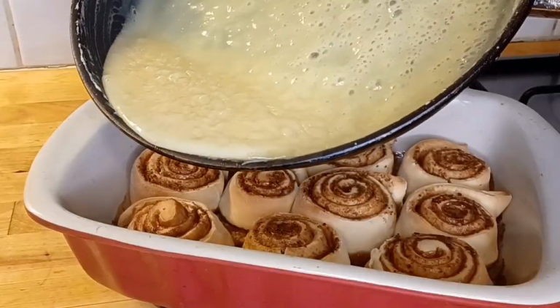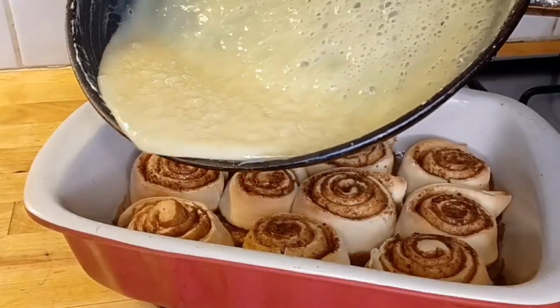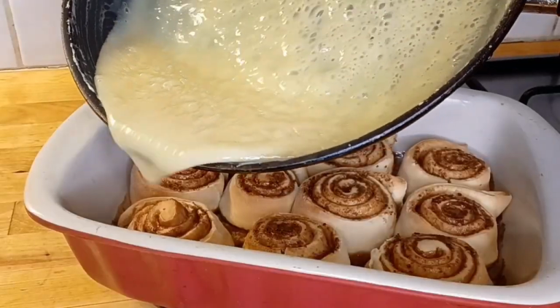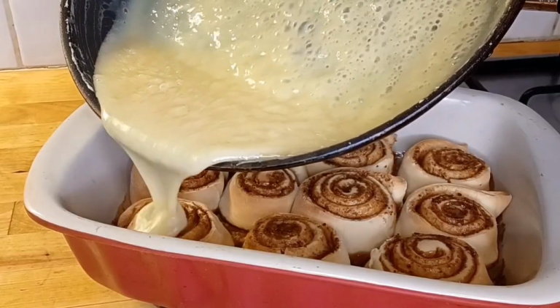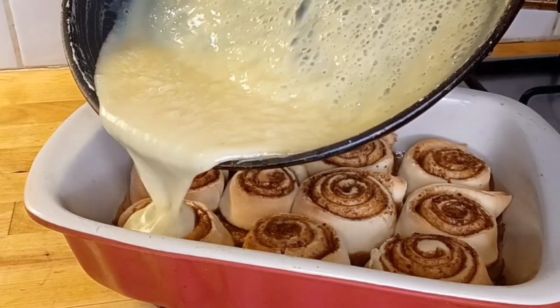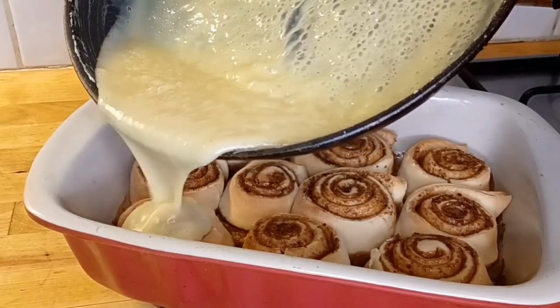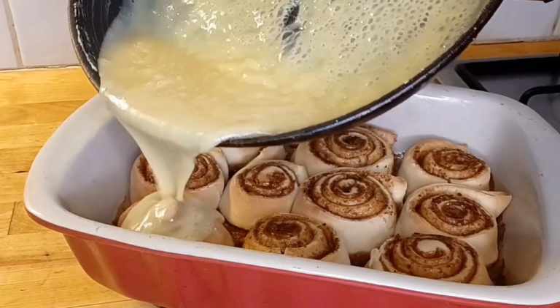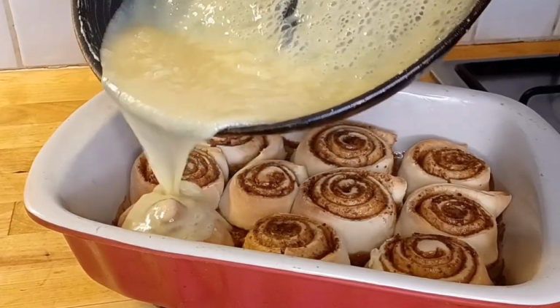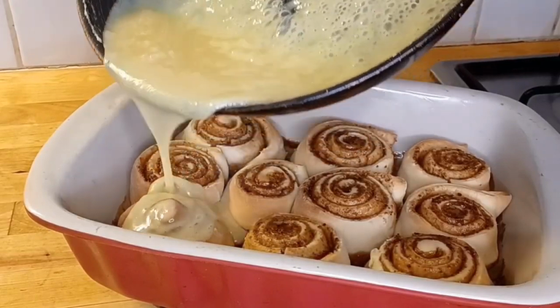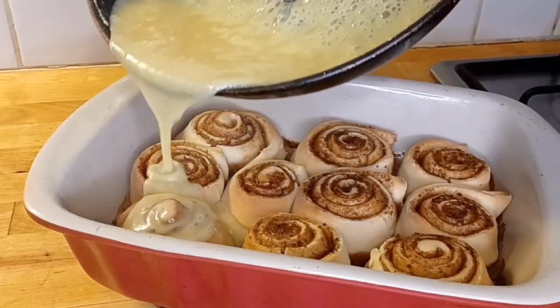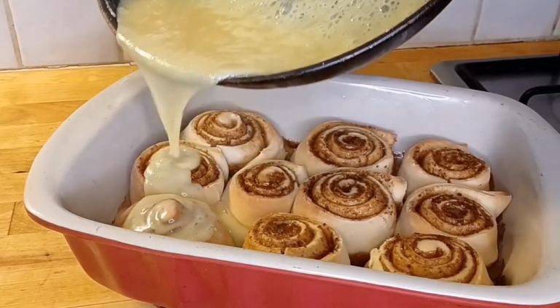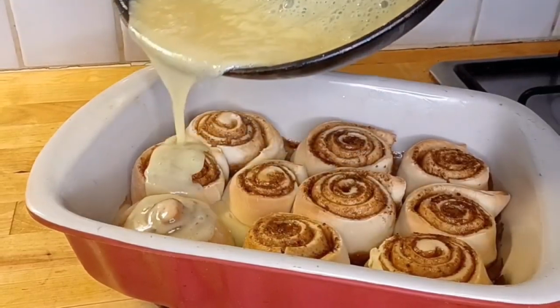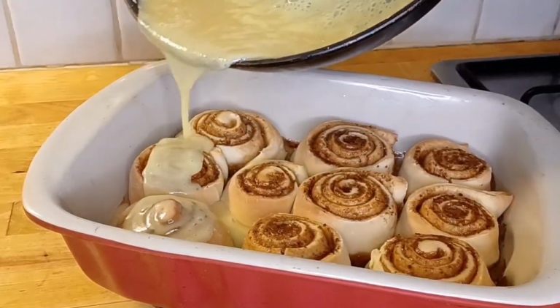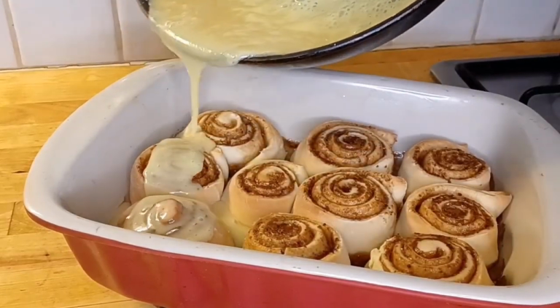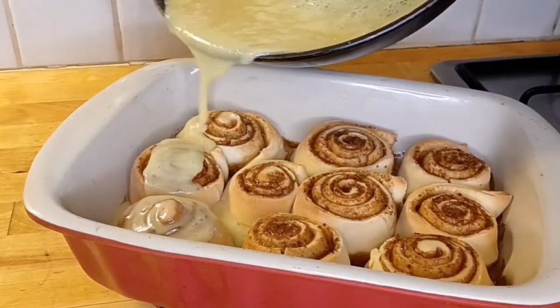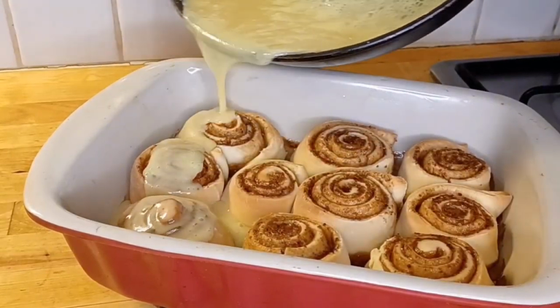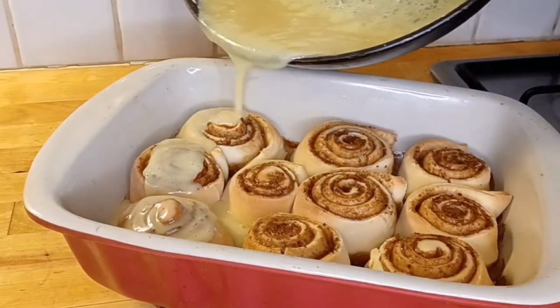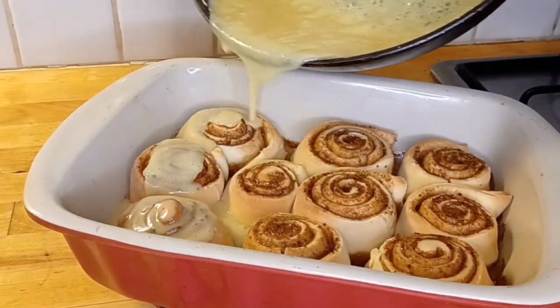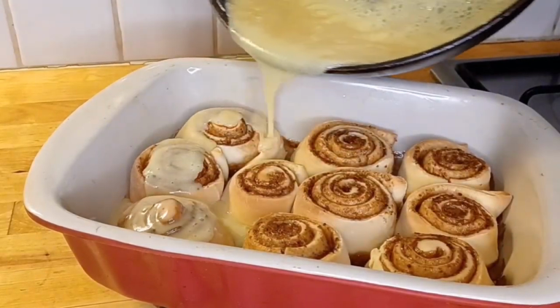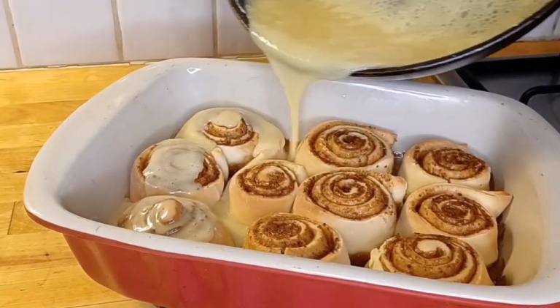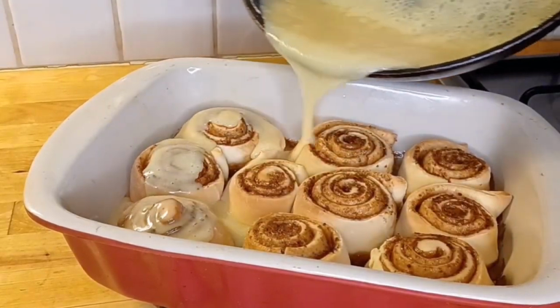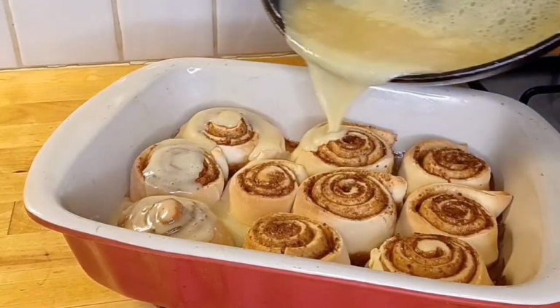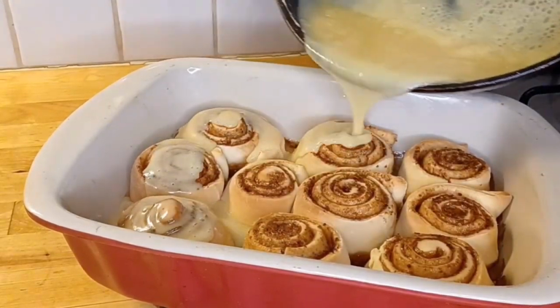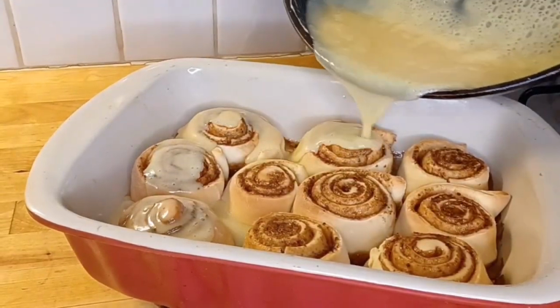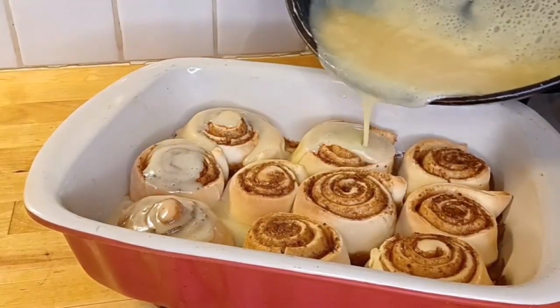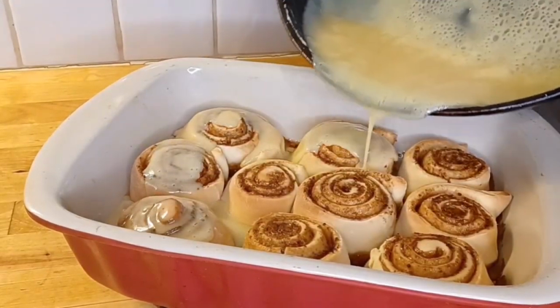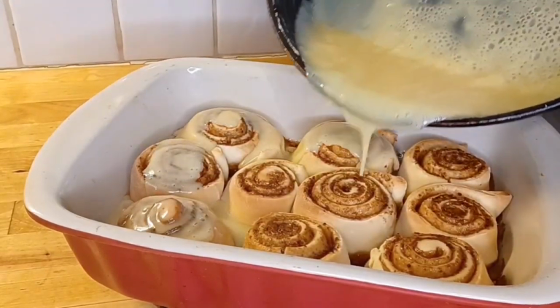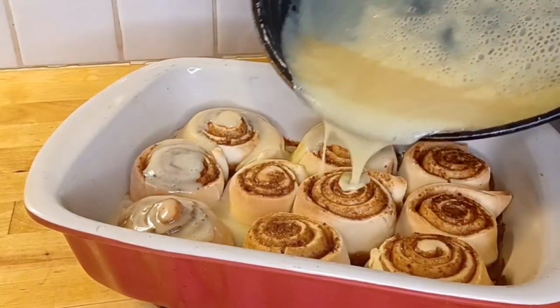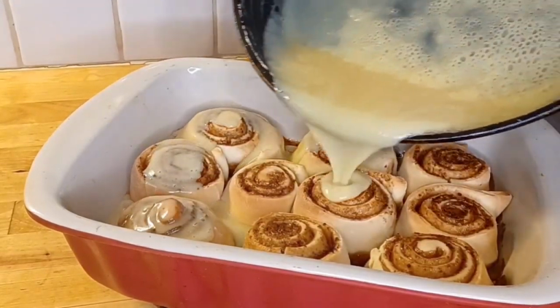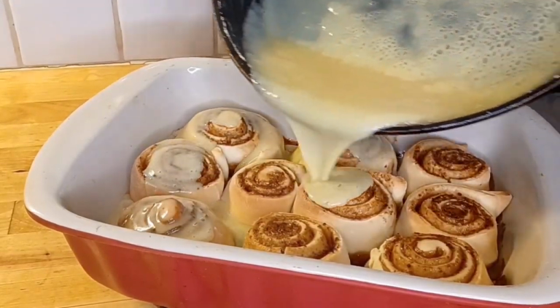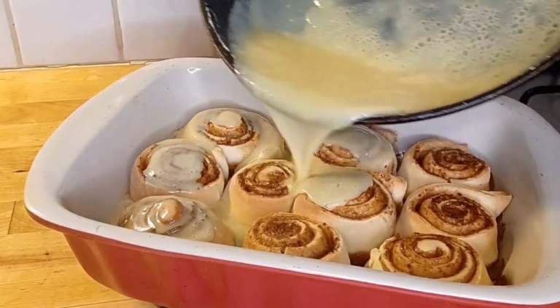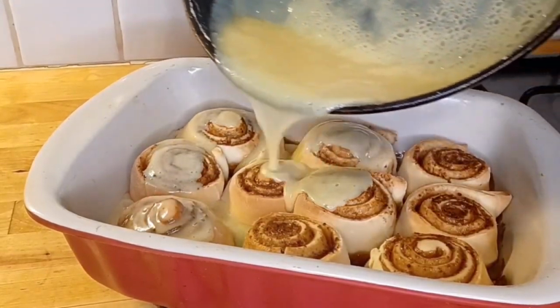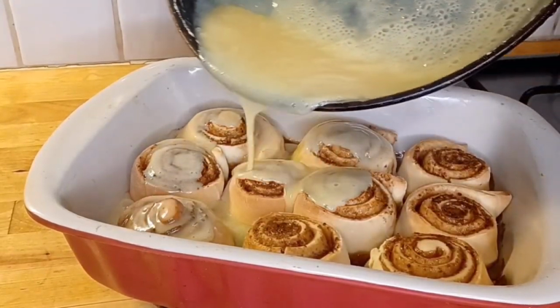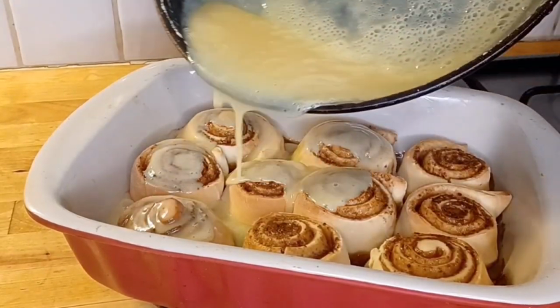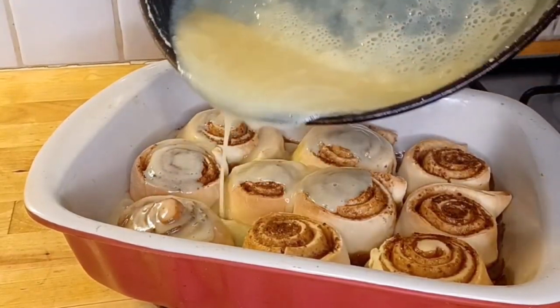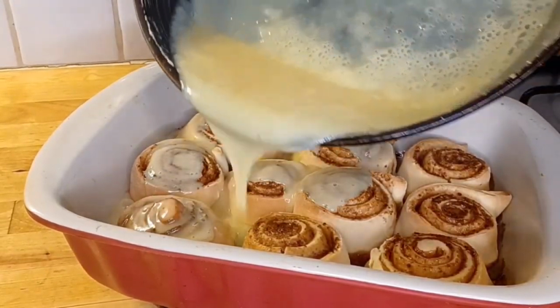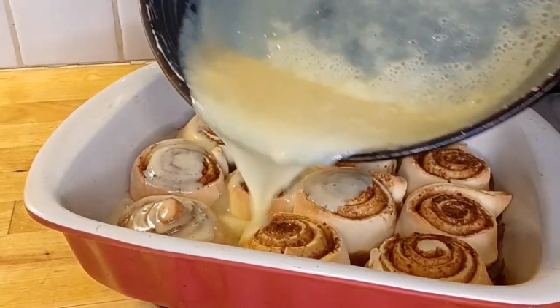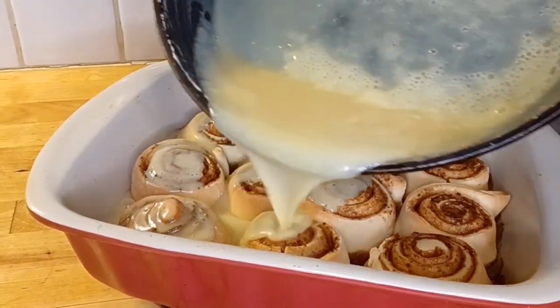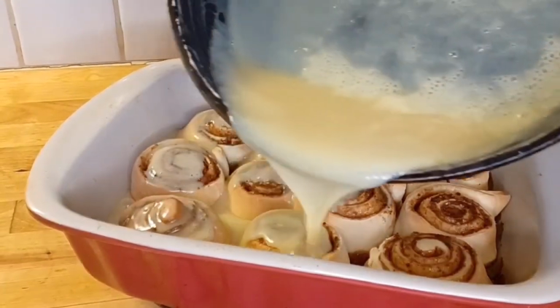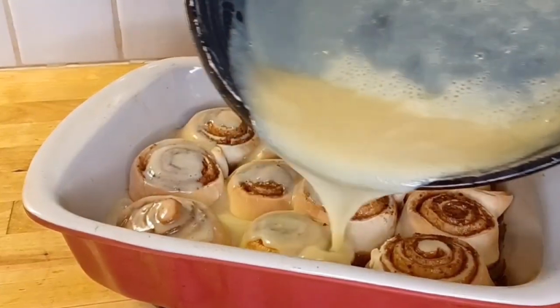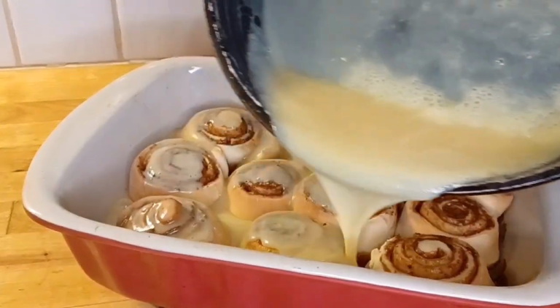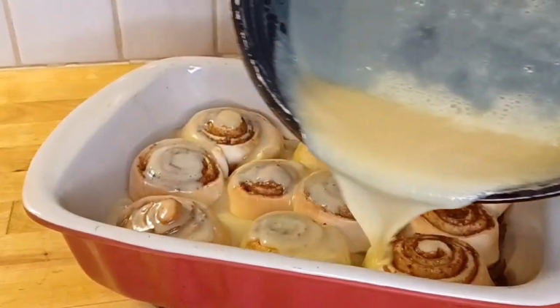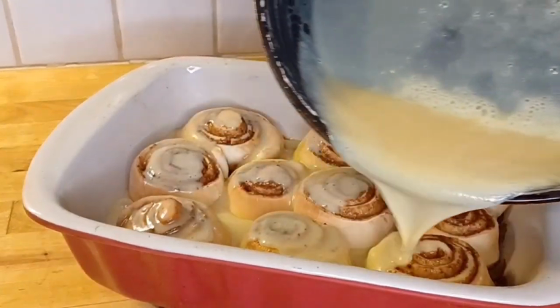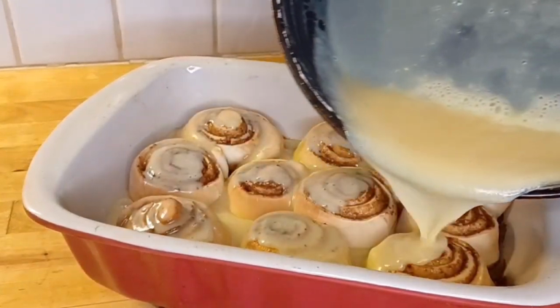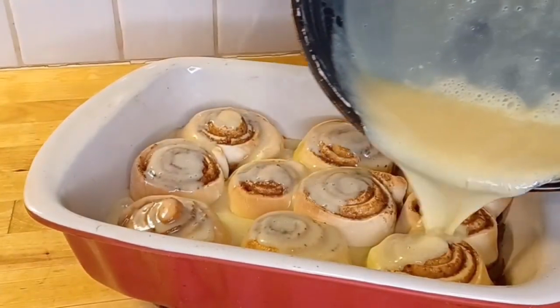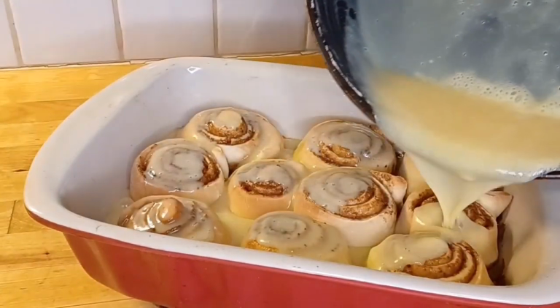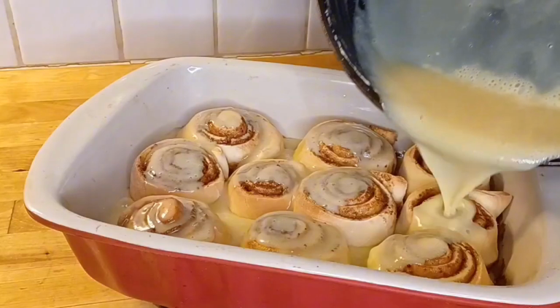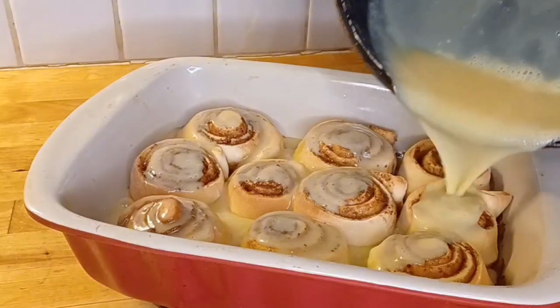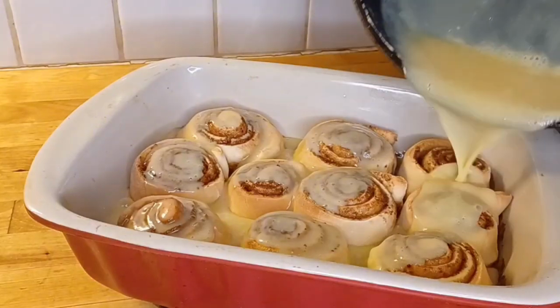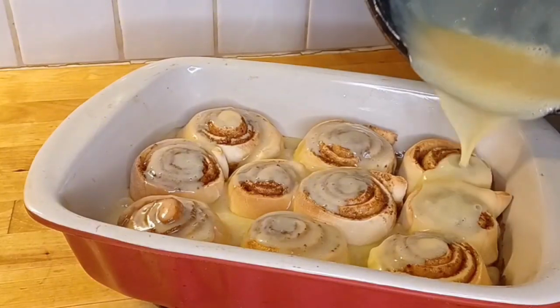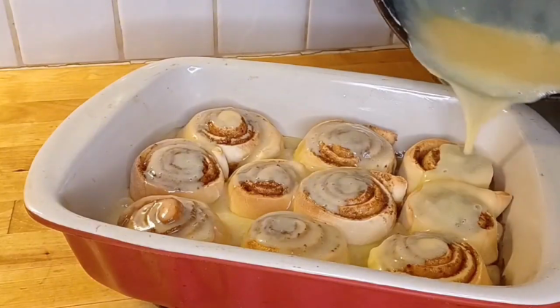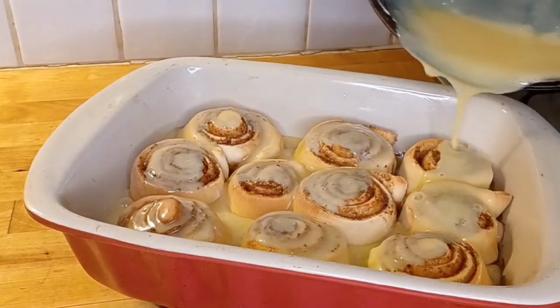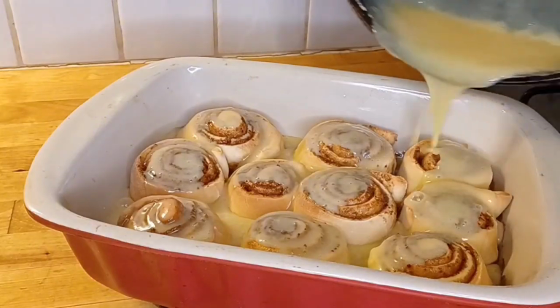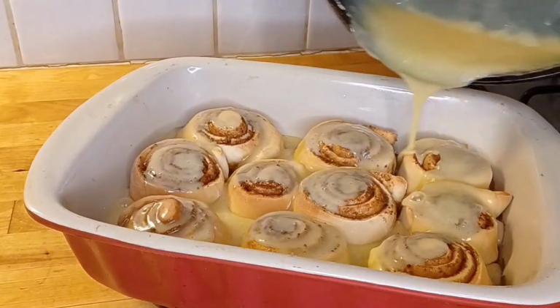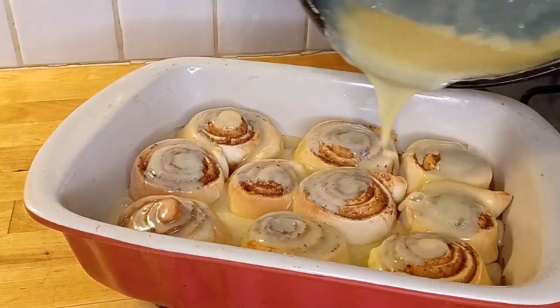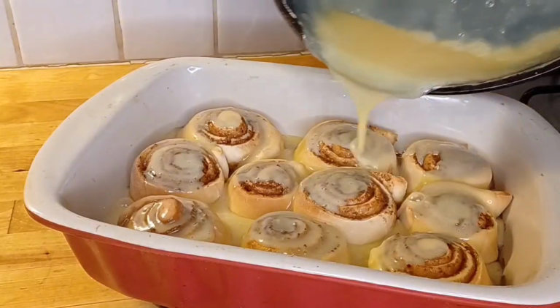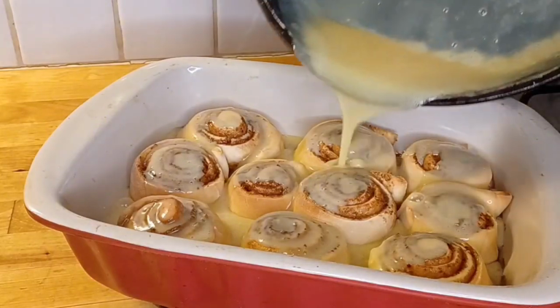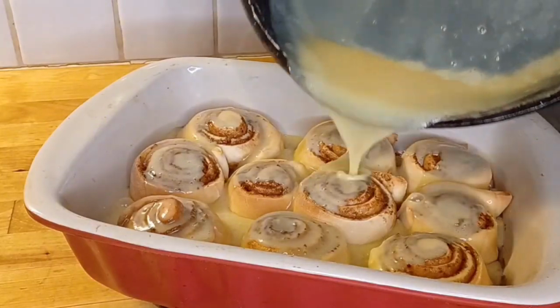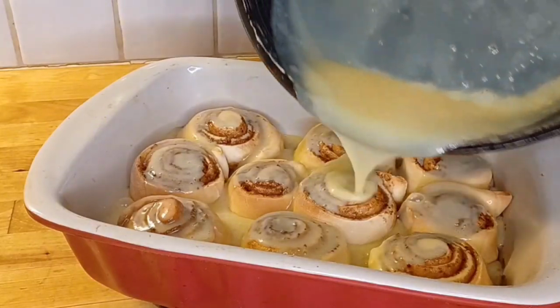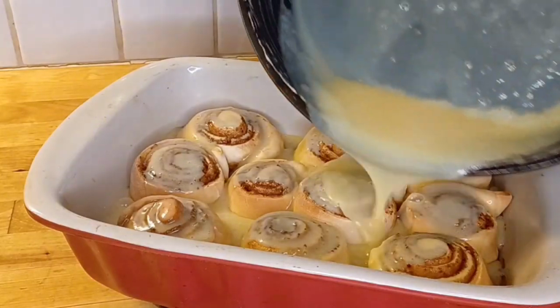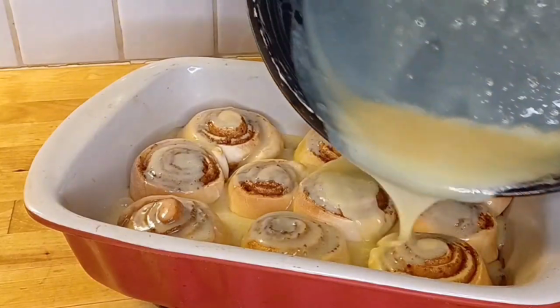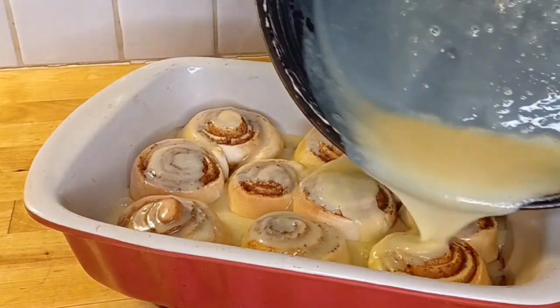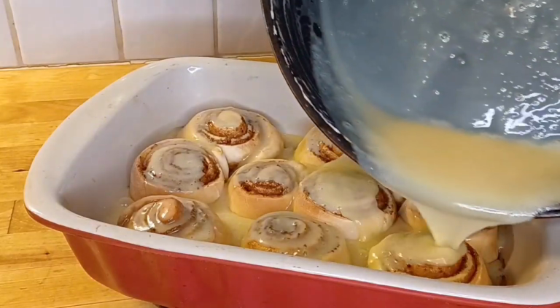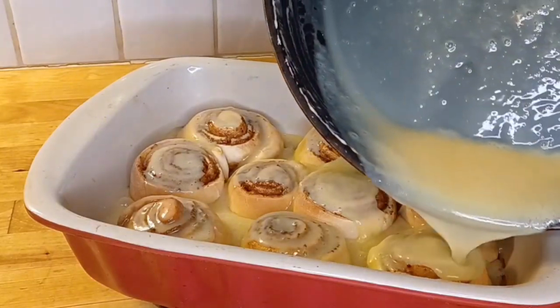We also add the sauce on top of the buns and soak the buns in the sauce.